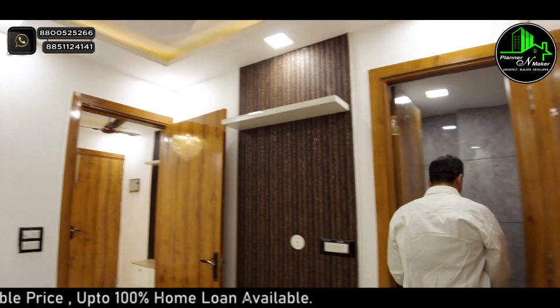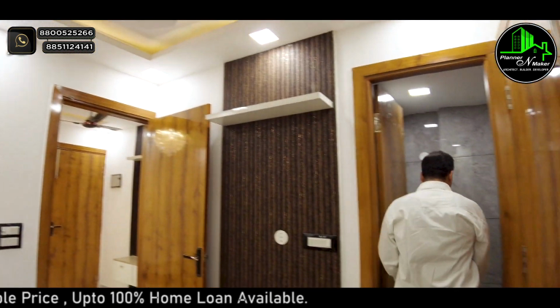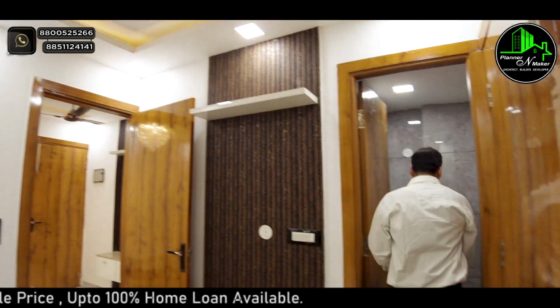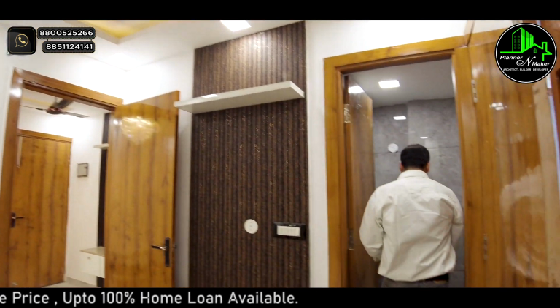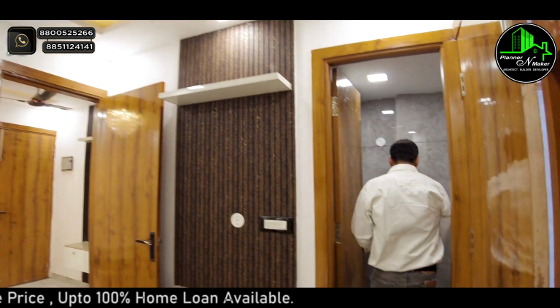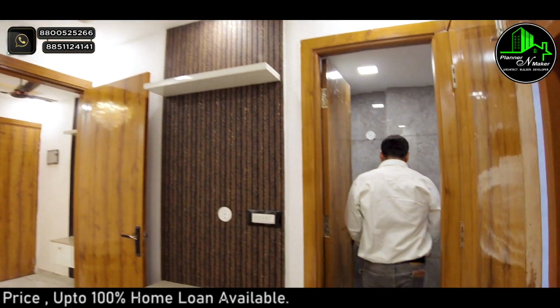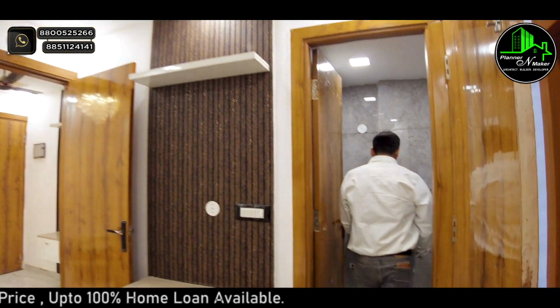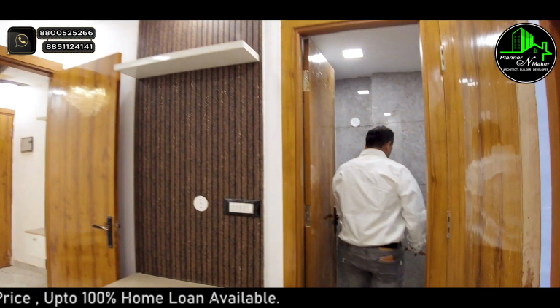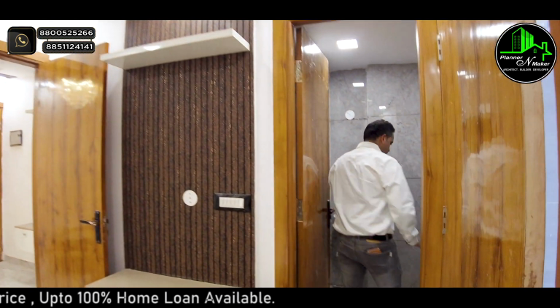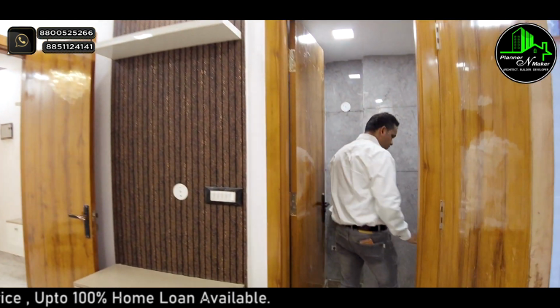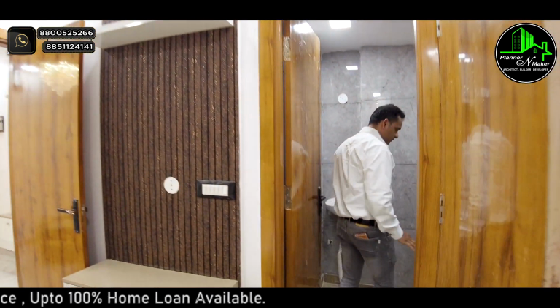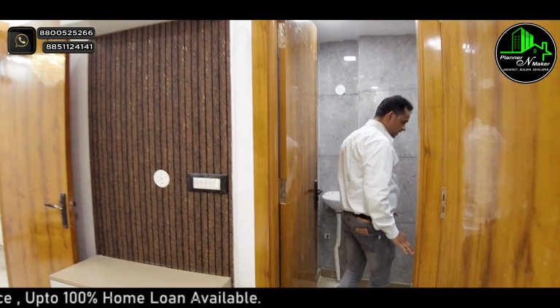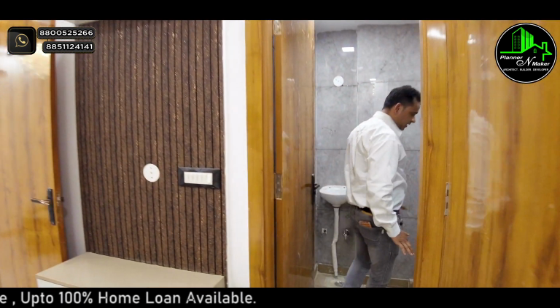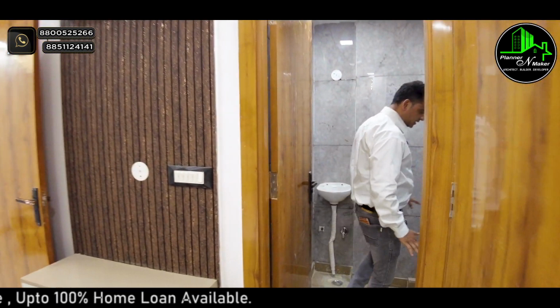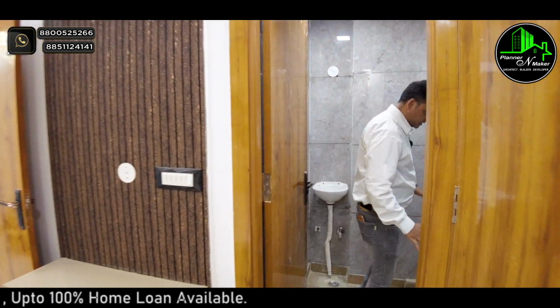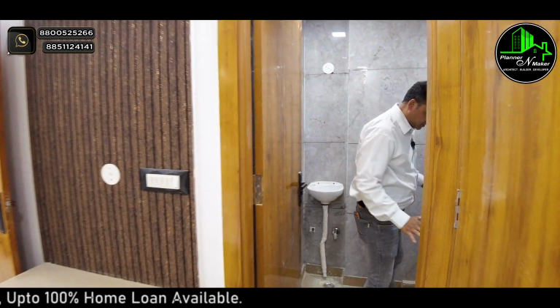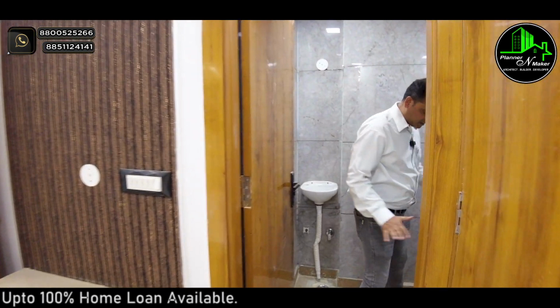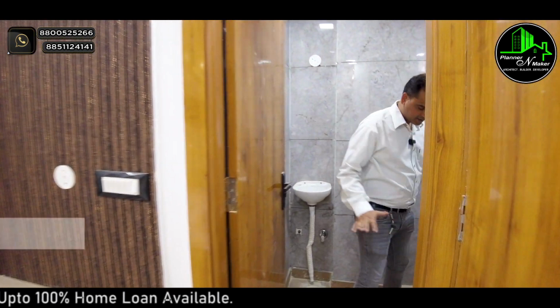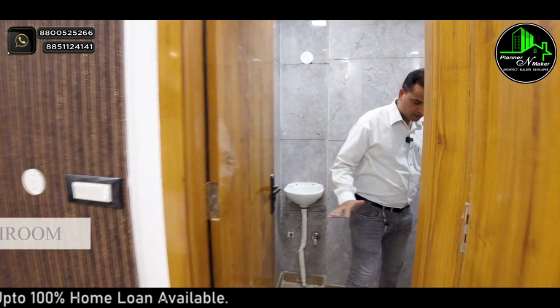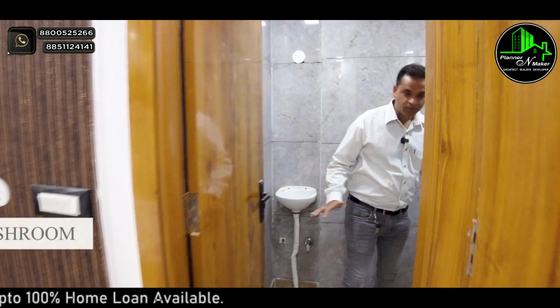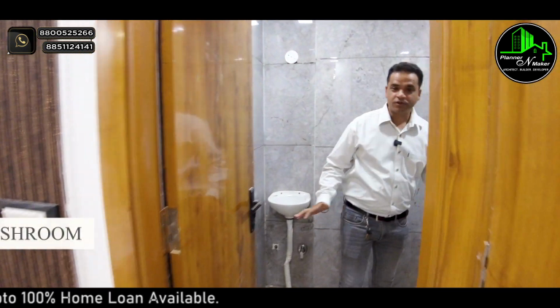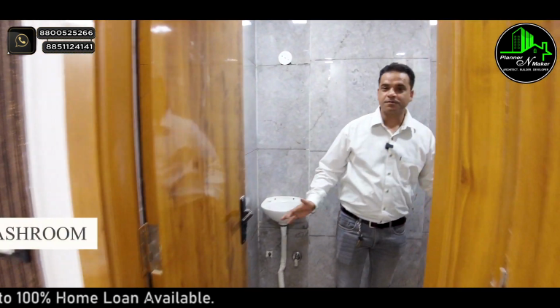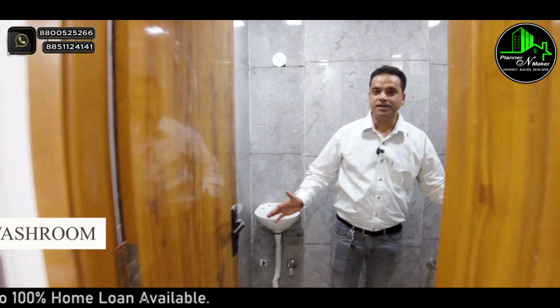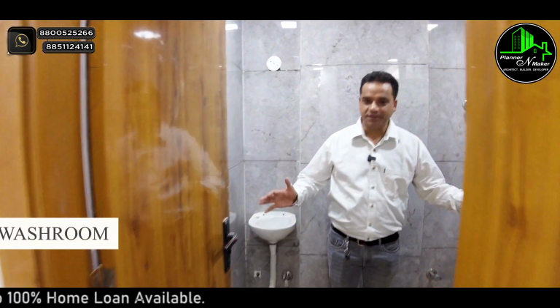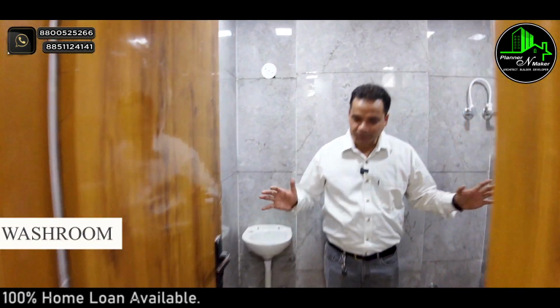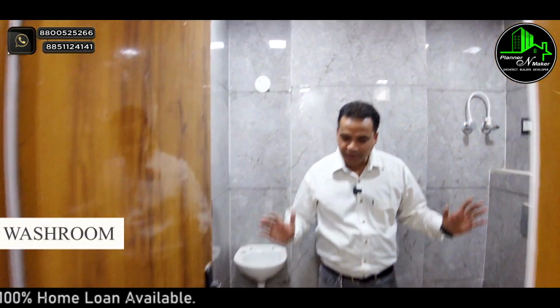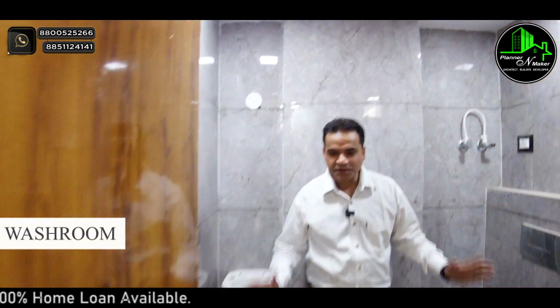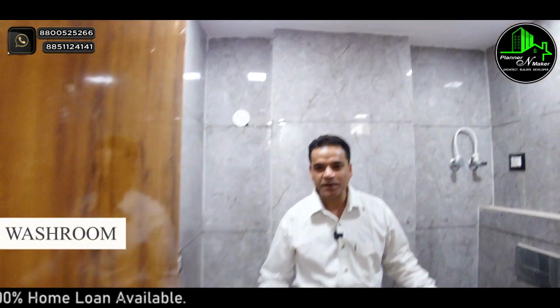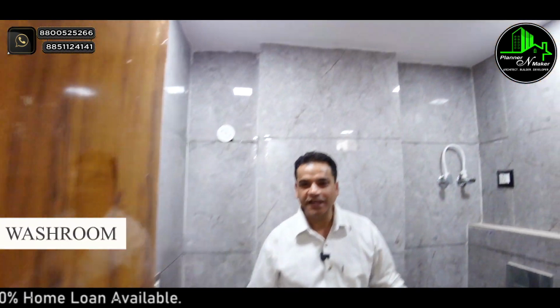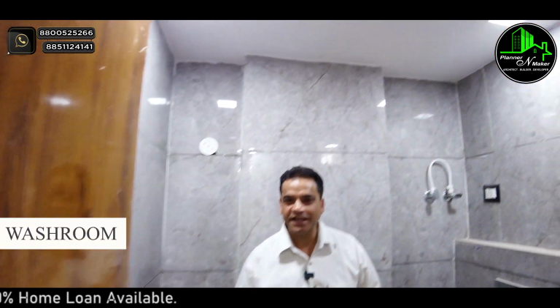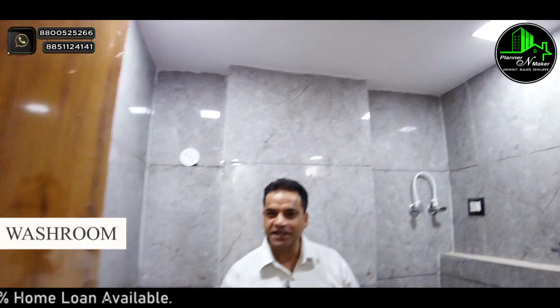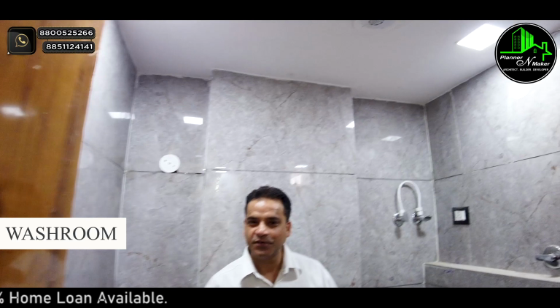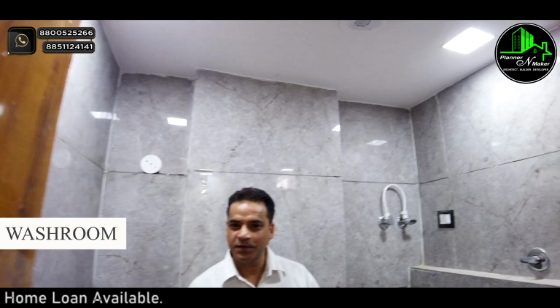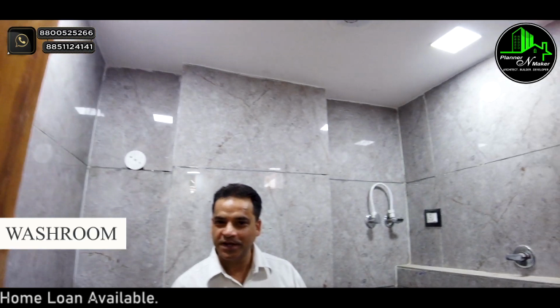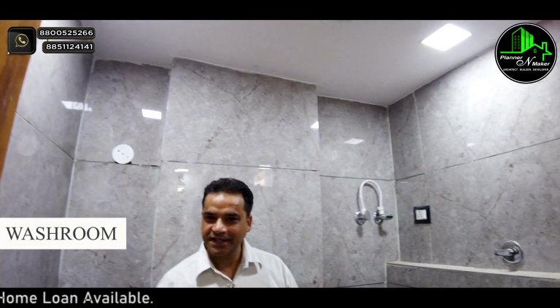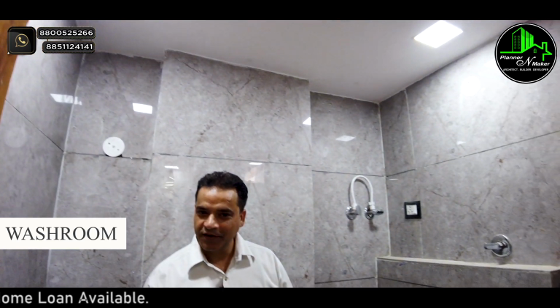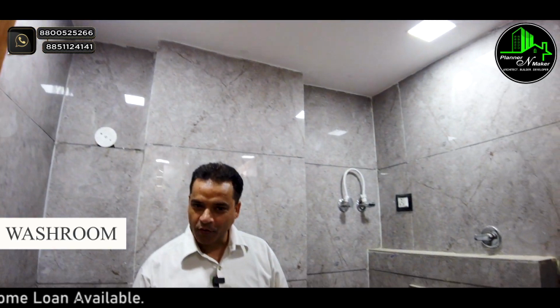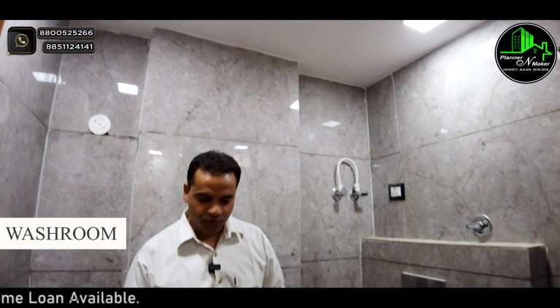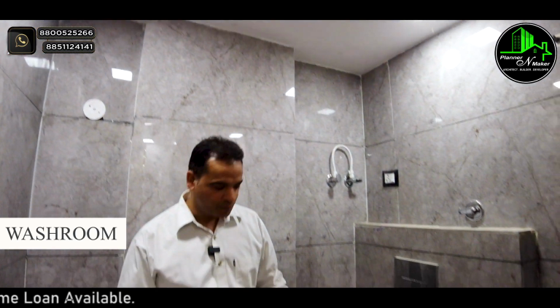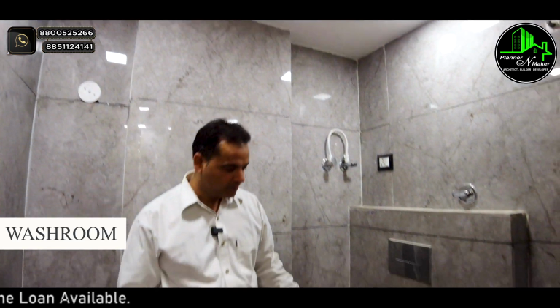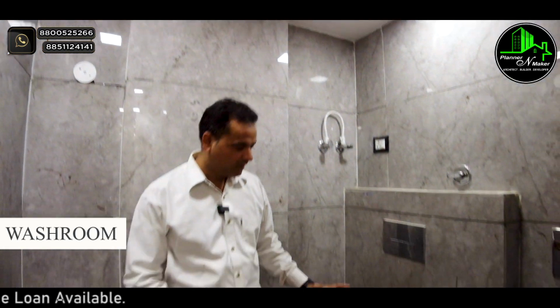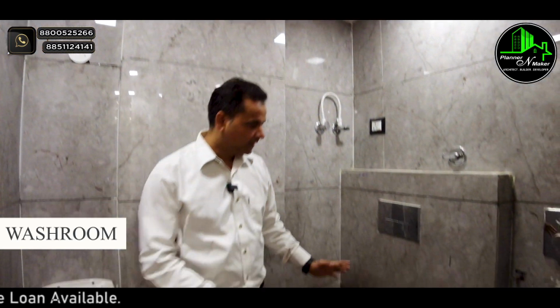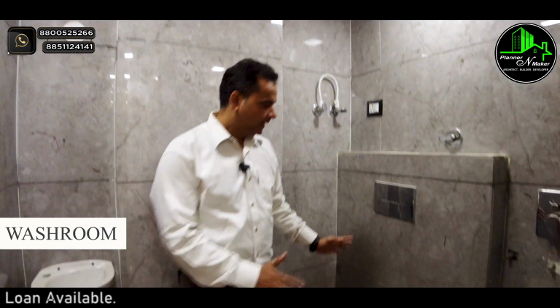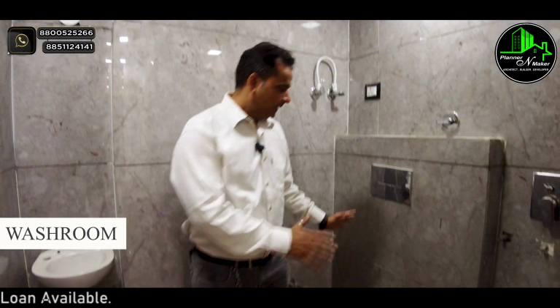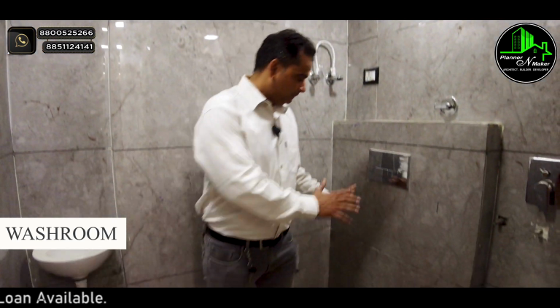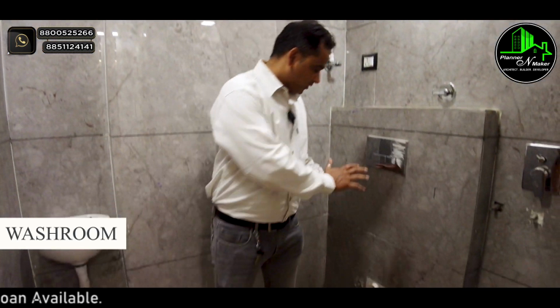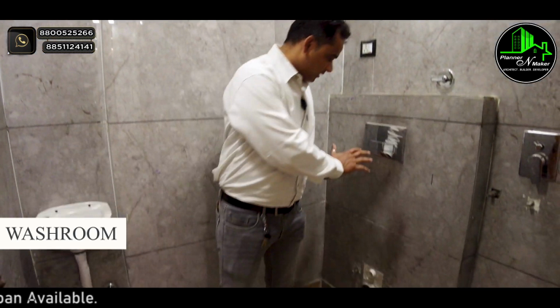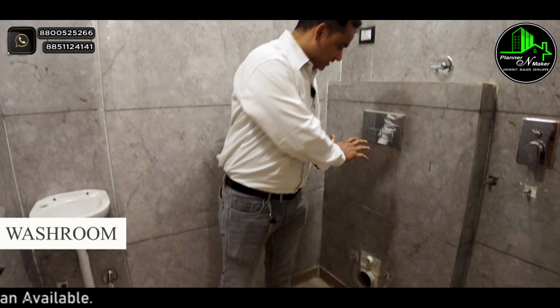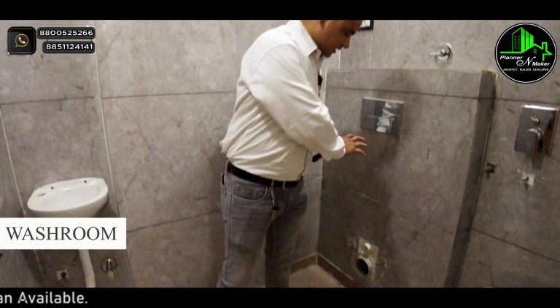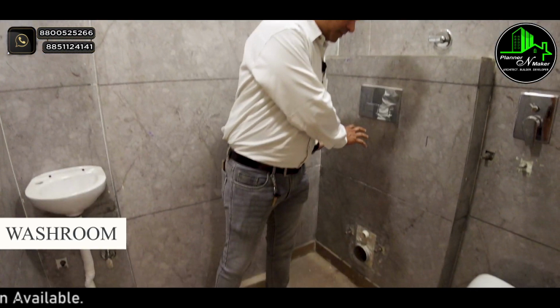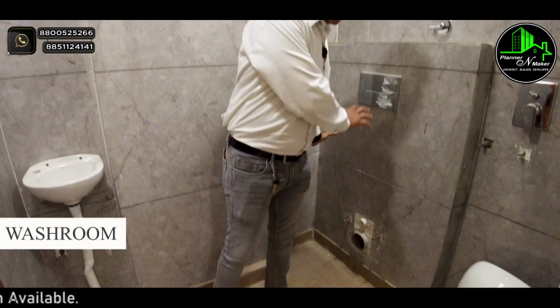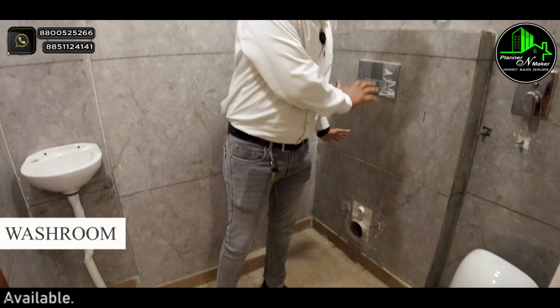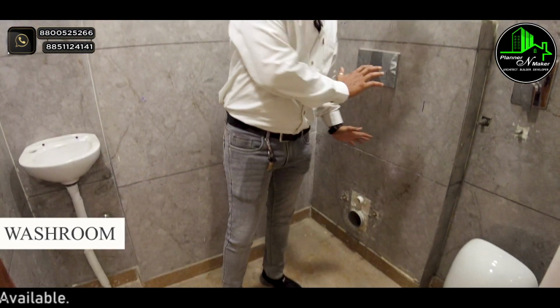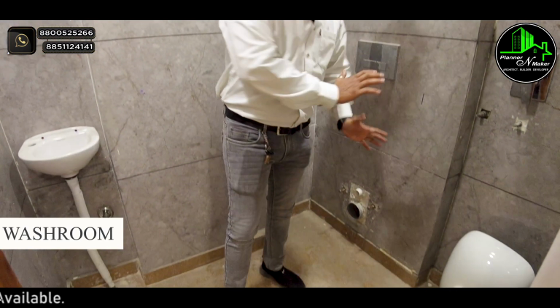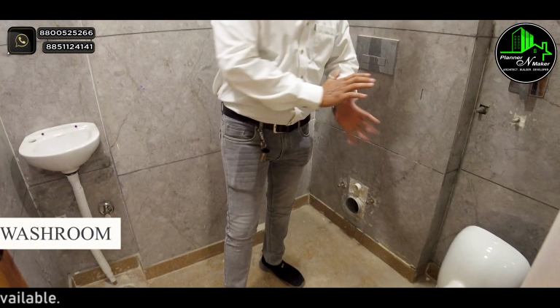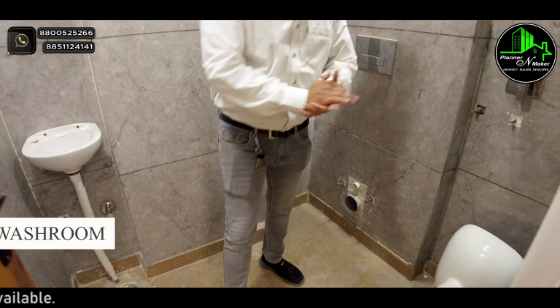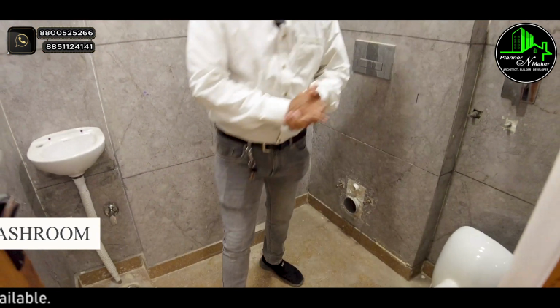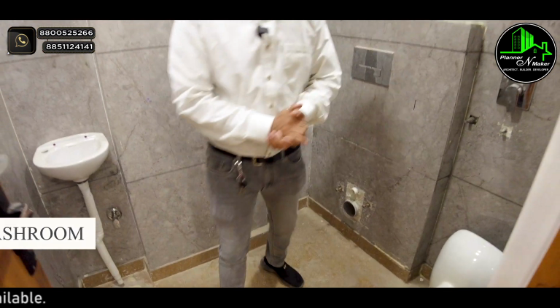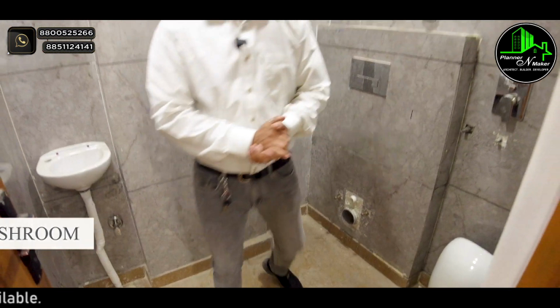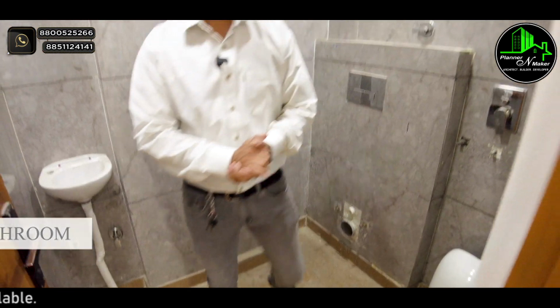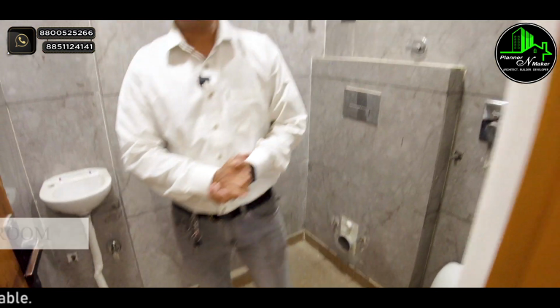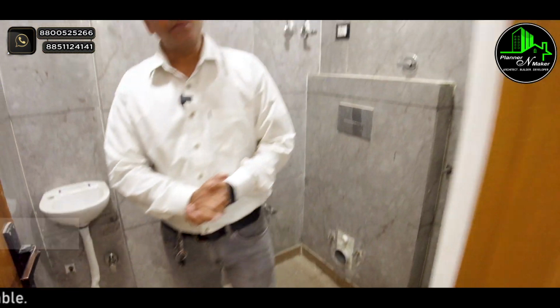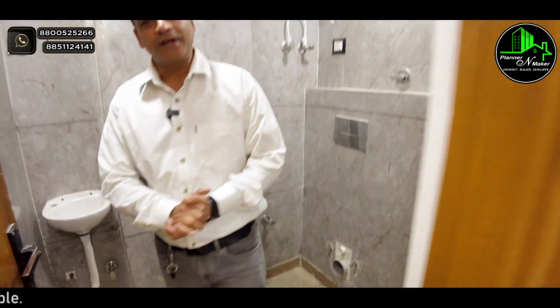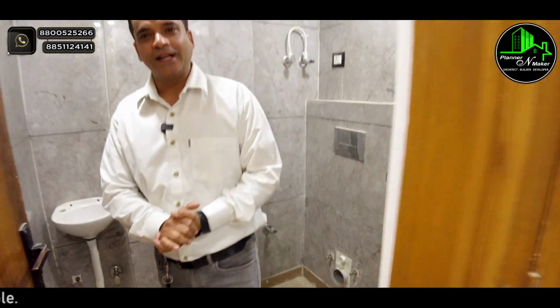This is our washroom. You can see the space in this one BHK. We'll also put in genuine bathroom fittings.